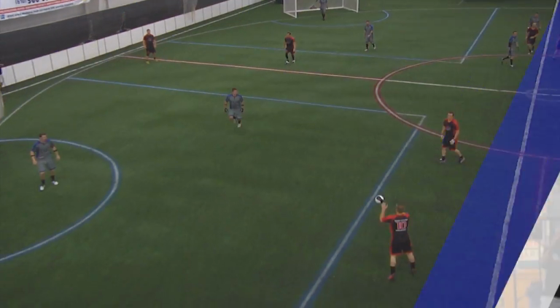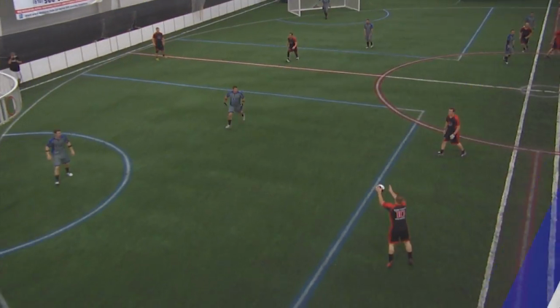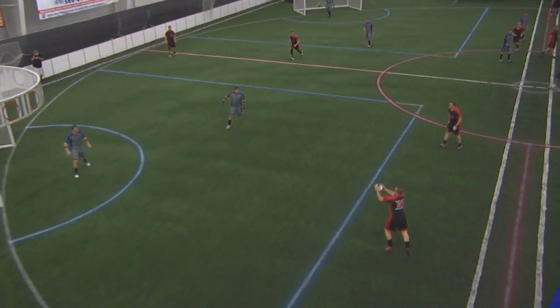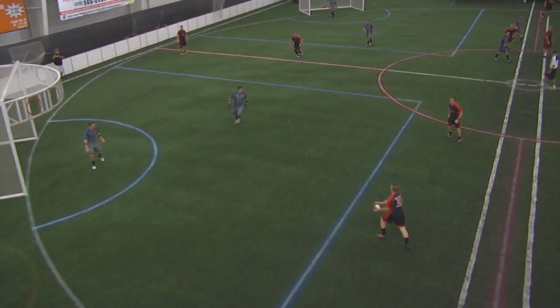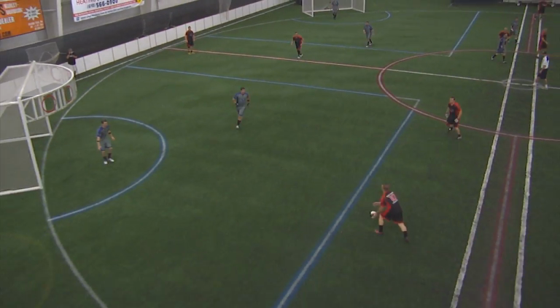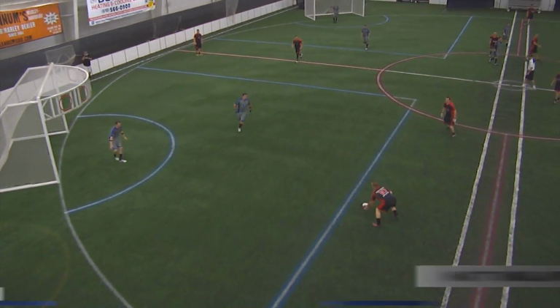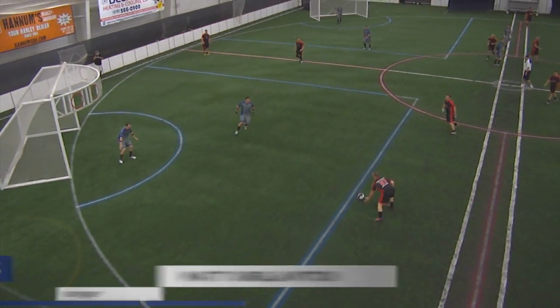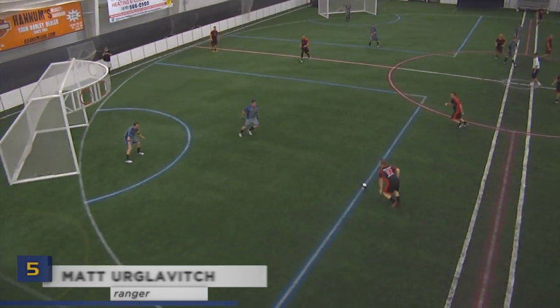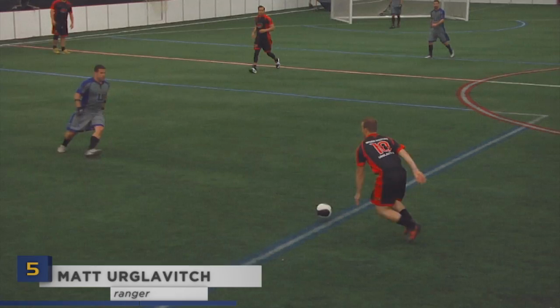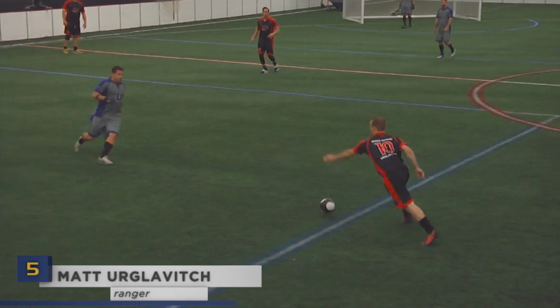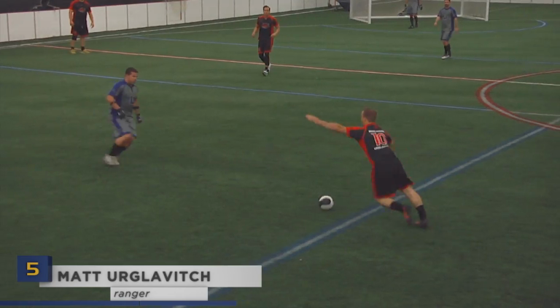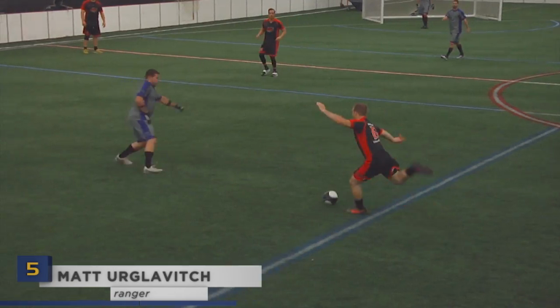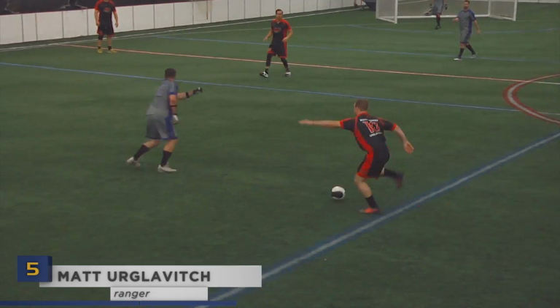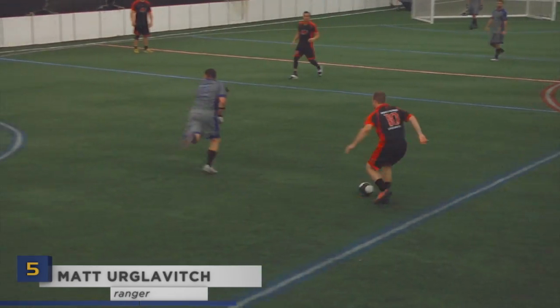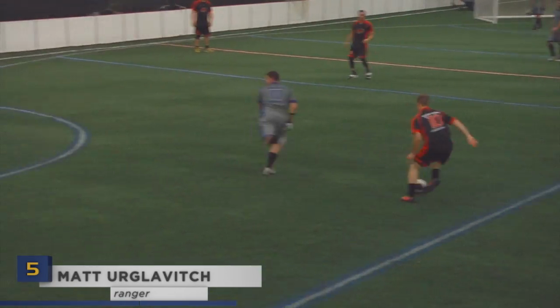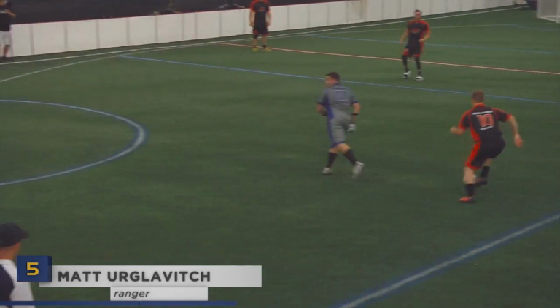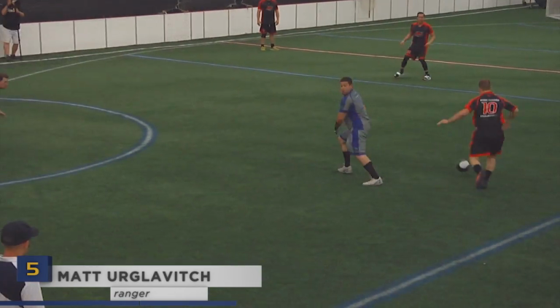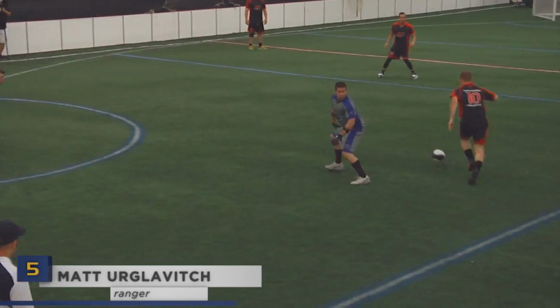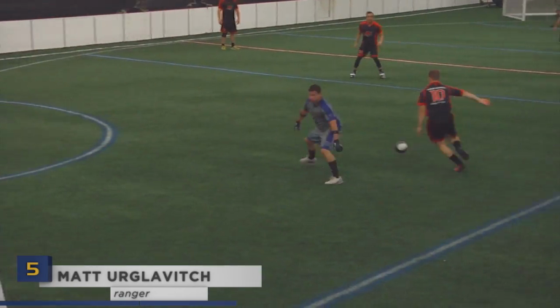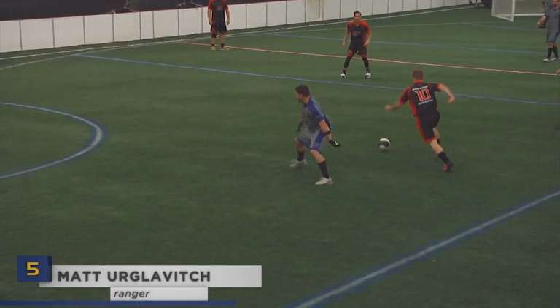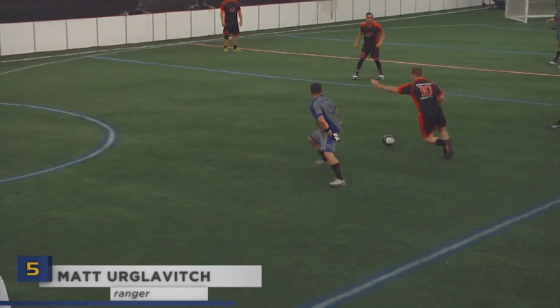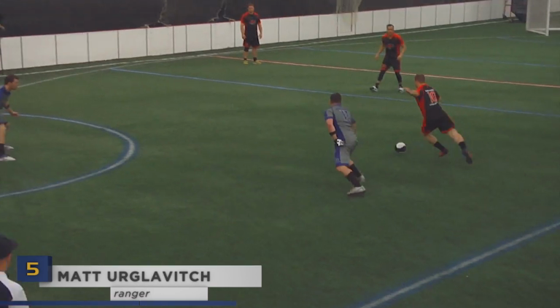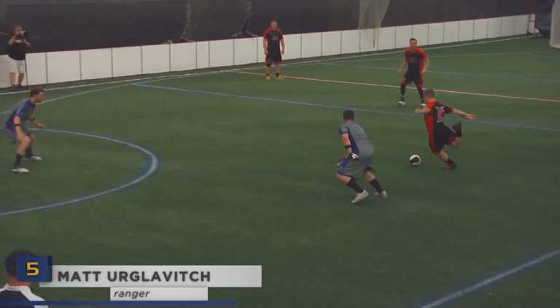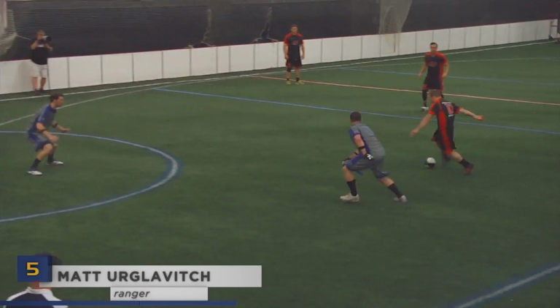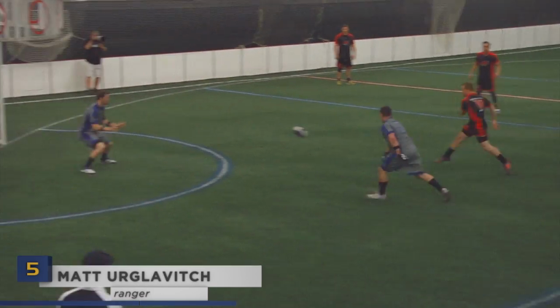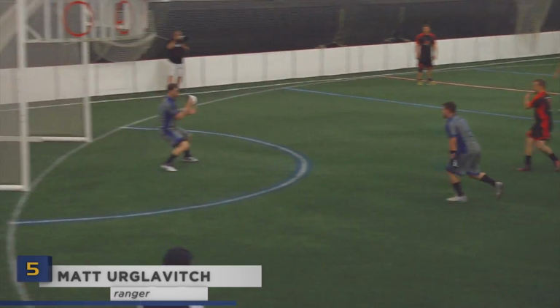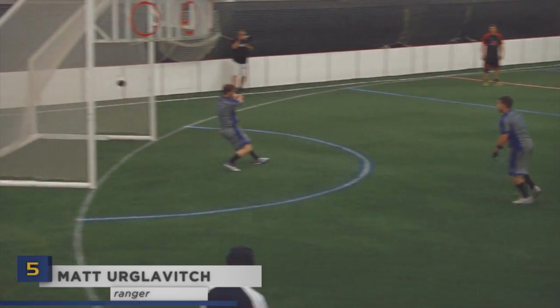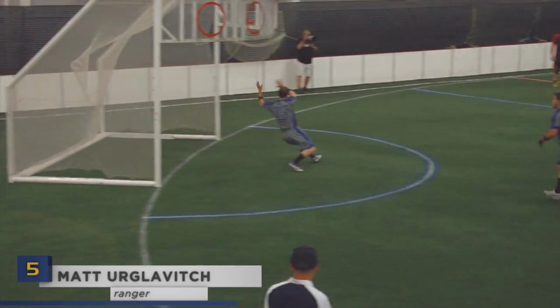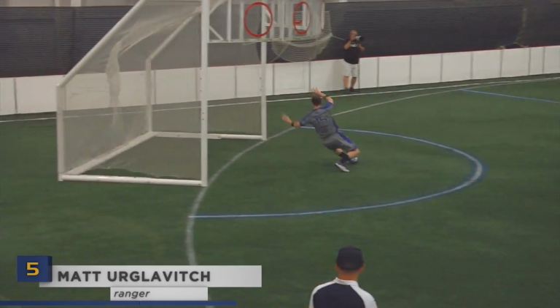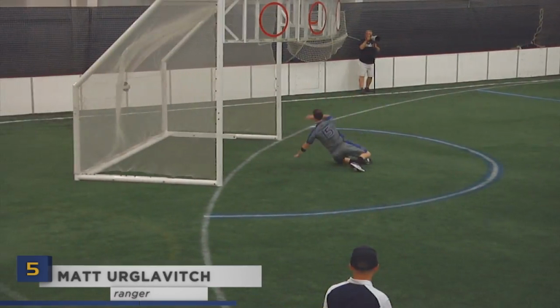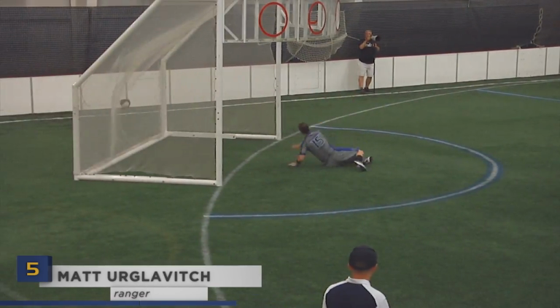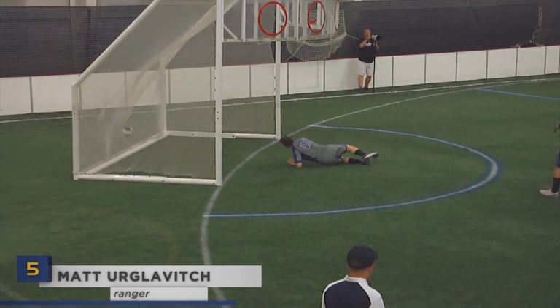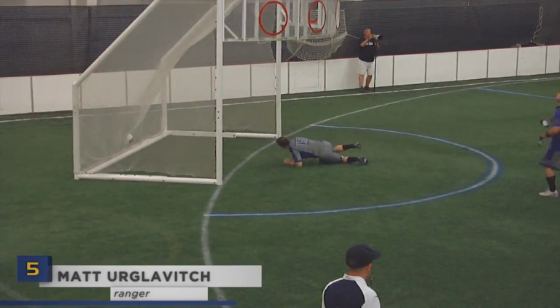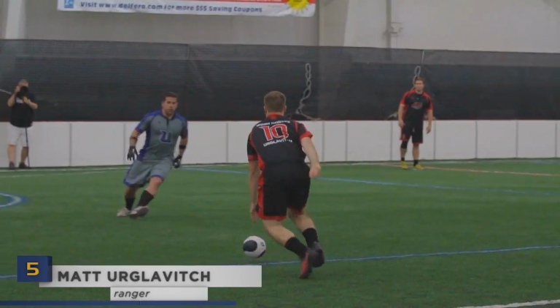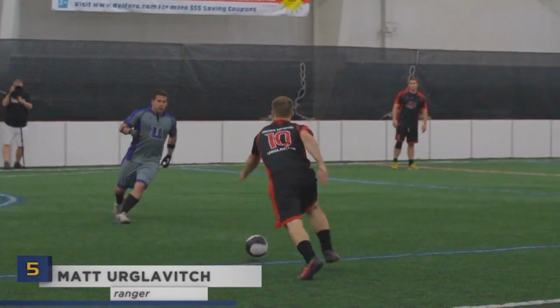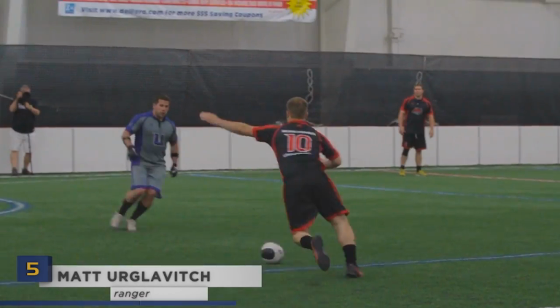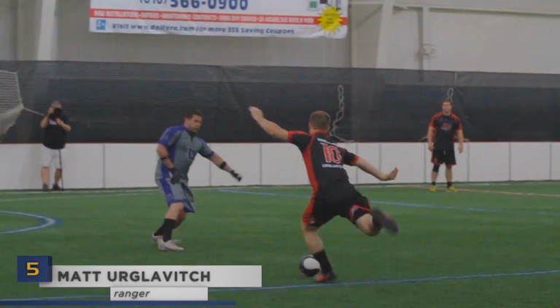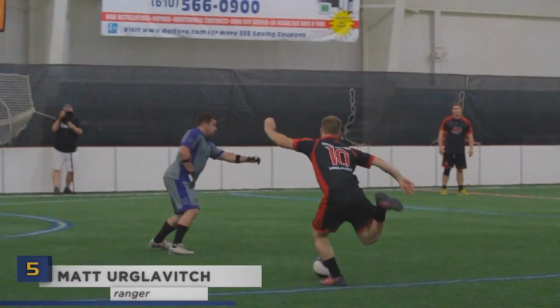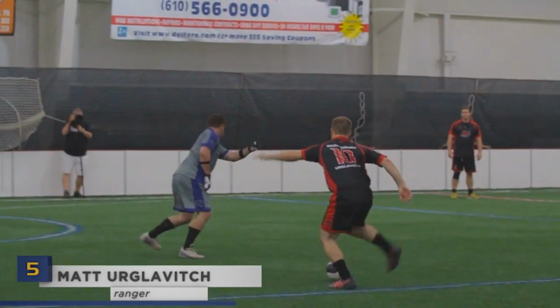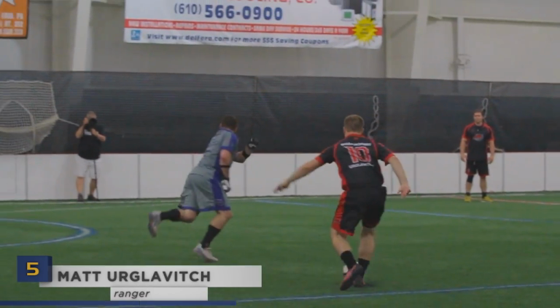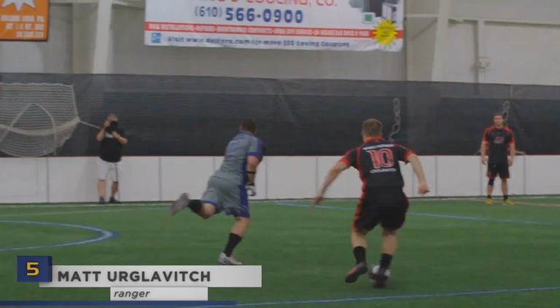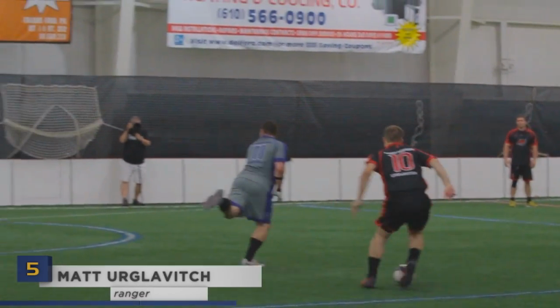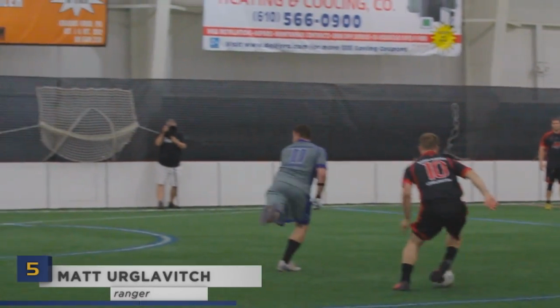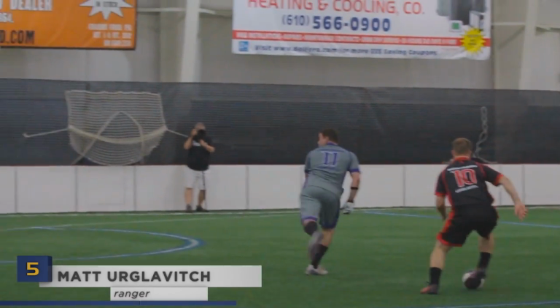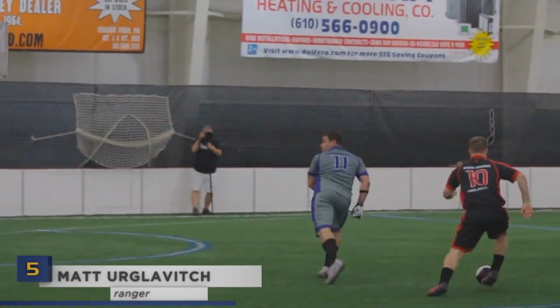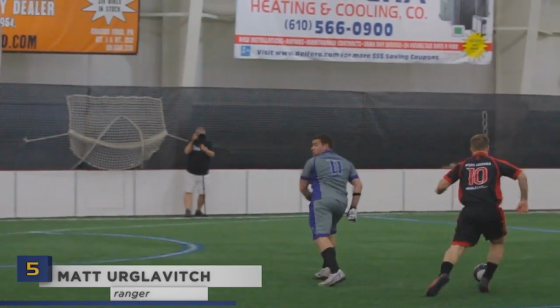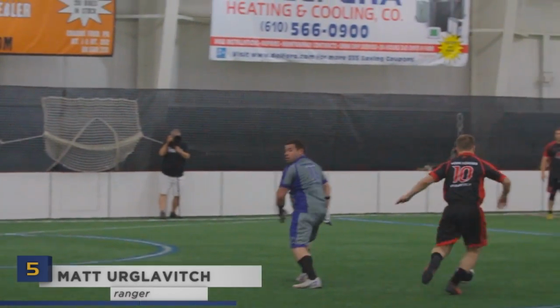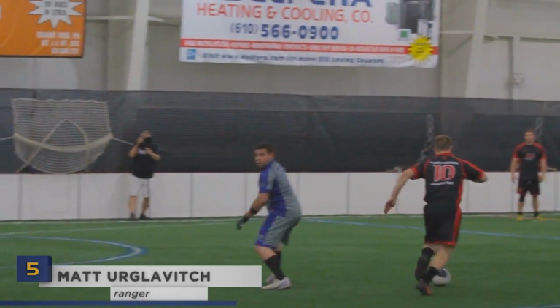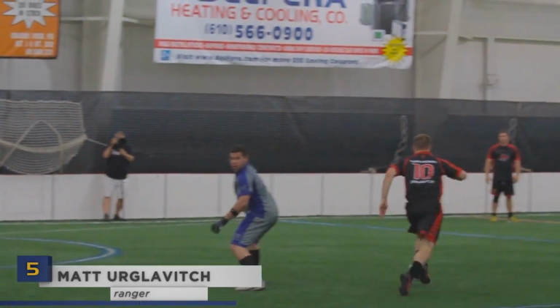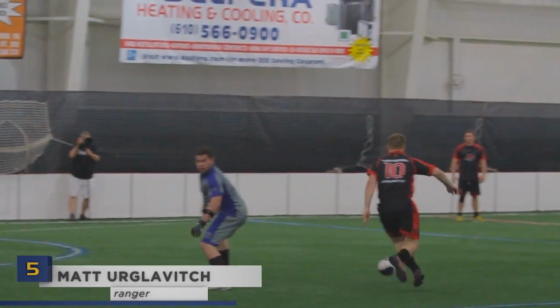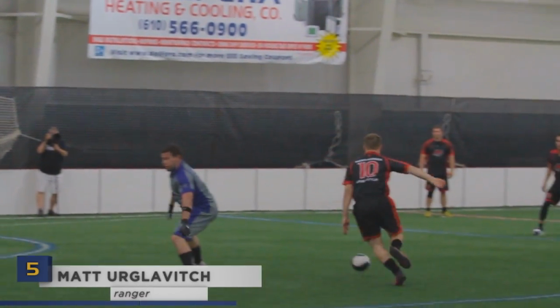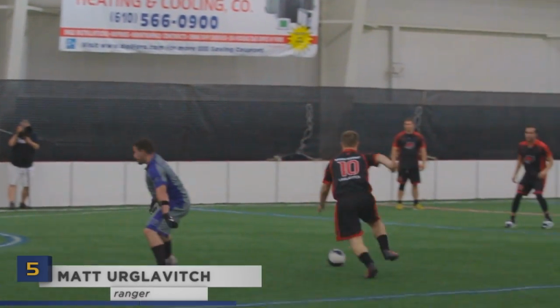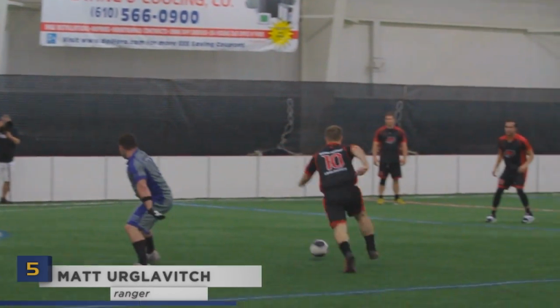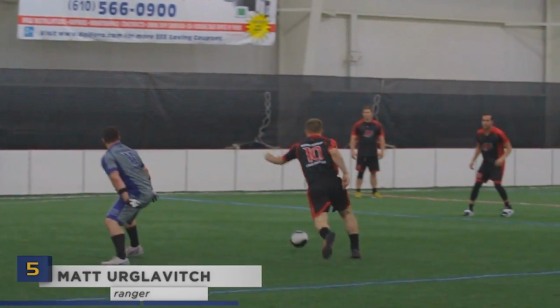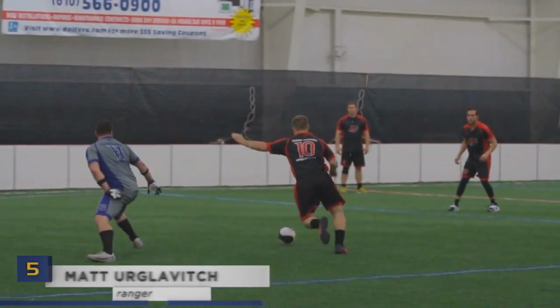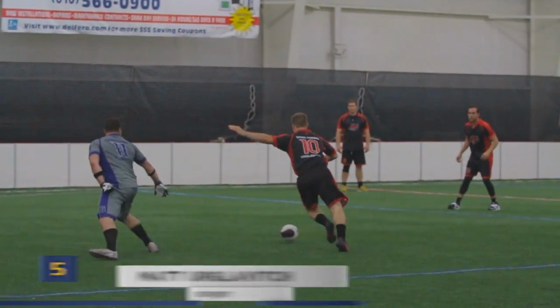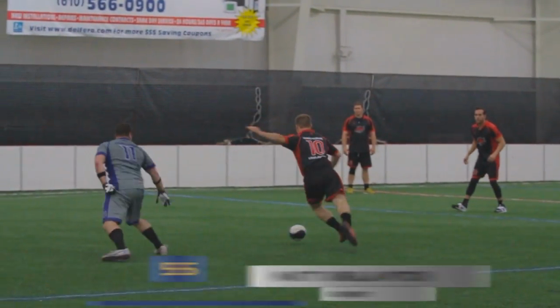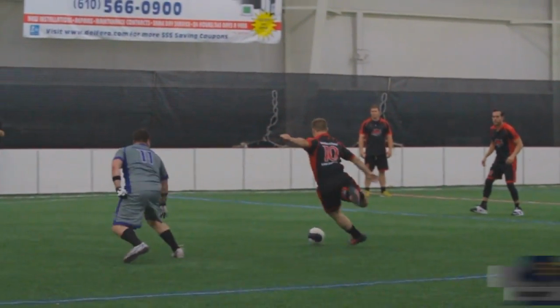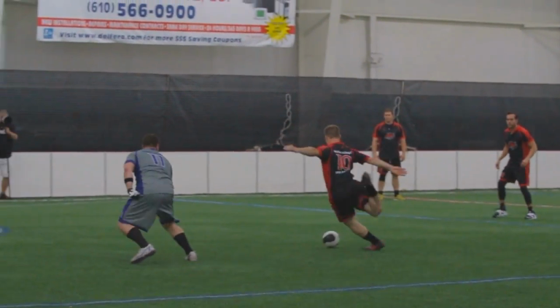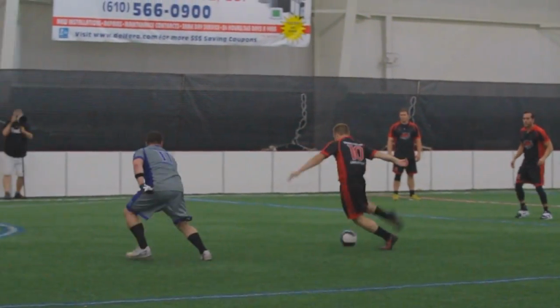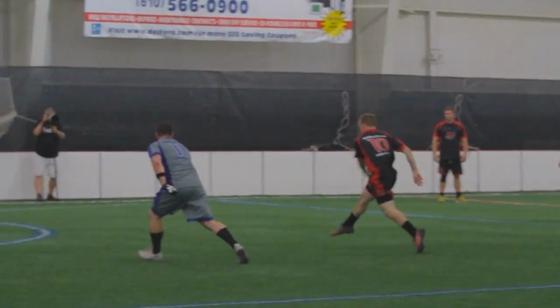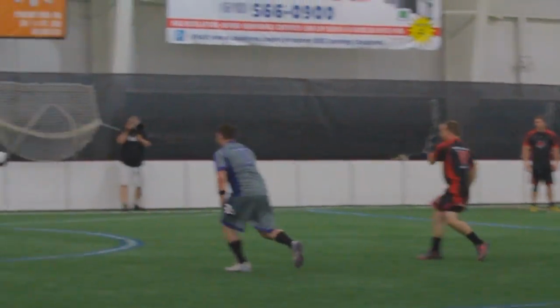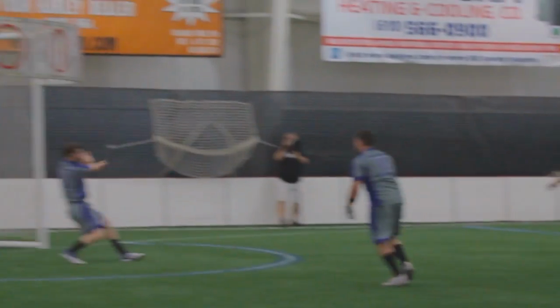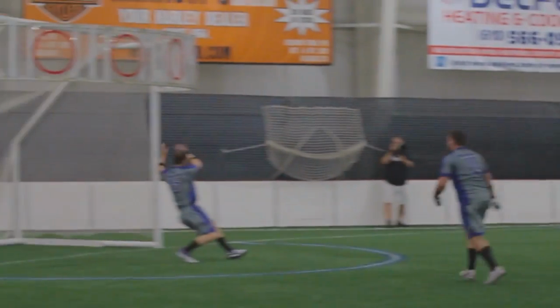Matt Erglovich is at number five, just embarrassing Joe Amendola. Nasty stuff, Ergs. It's okay, Joe — pick up your shorts and try better next time.